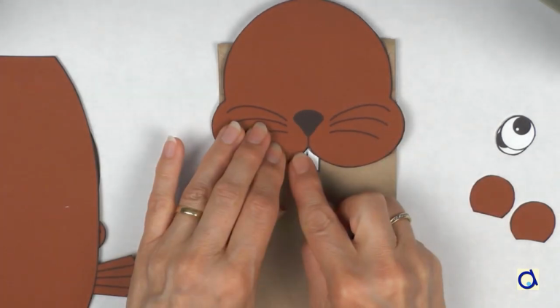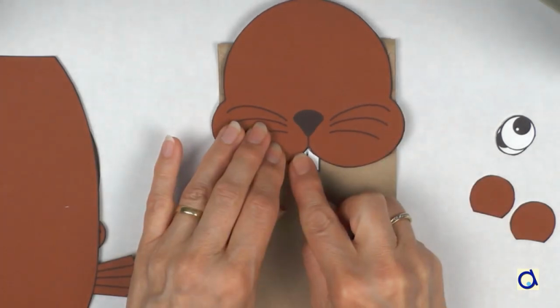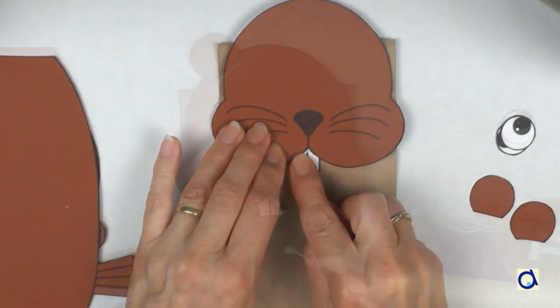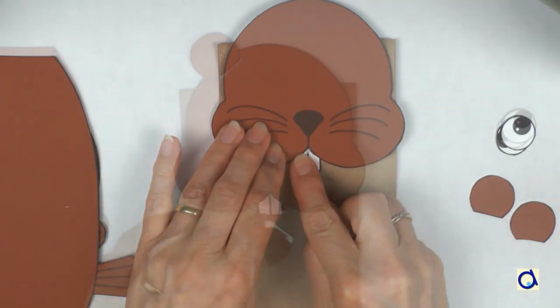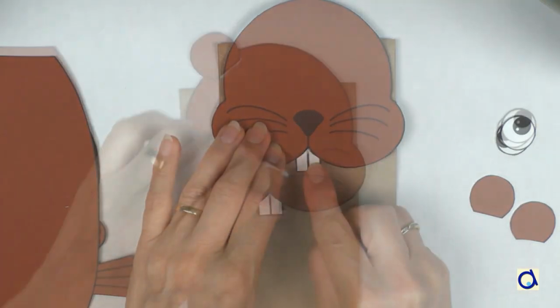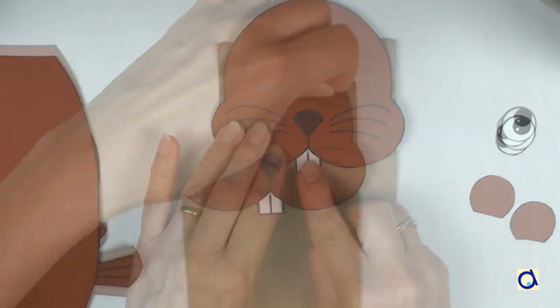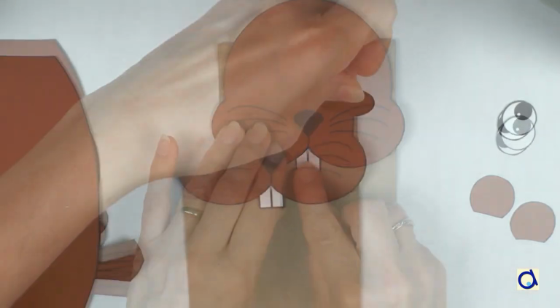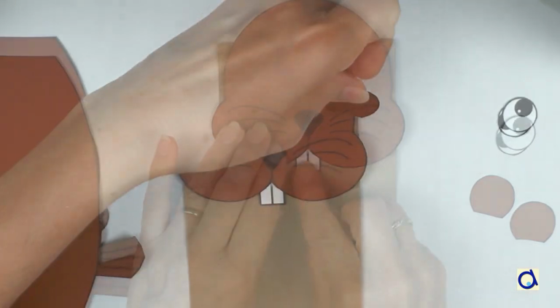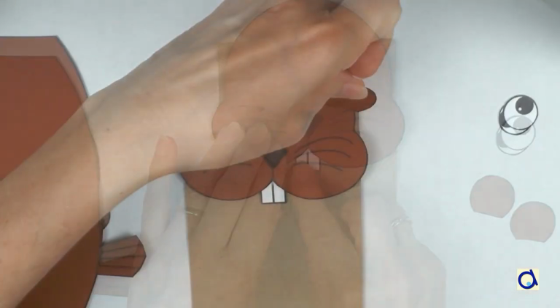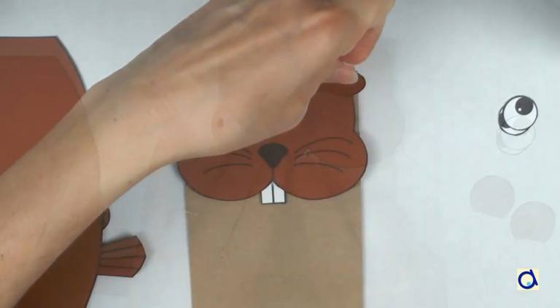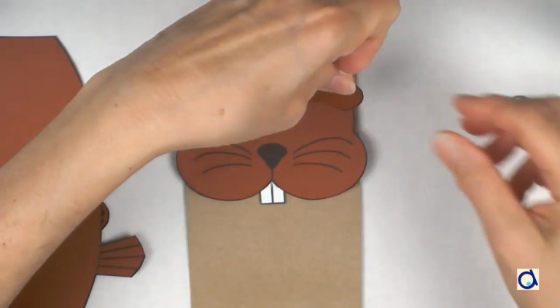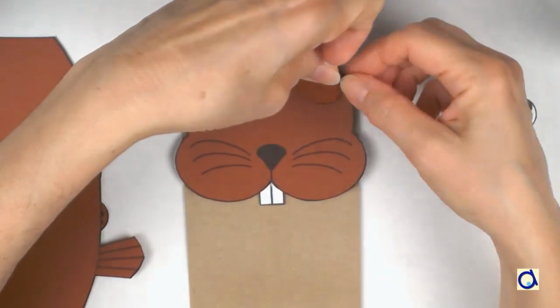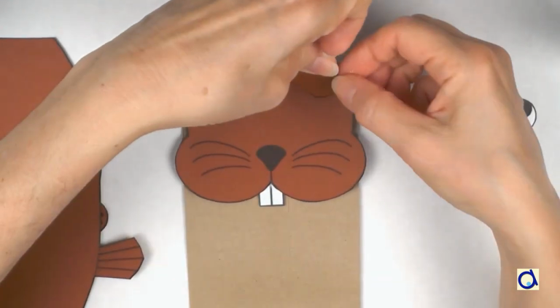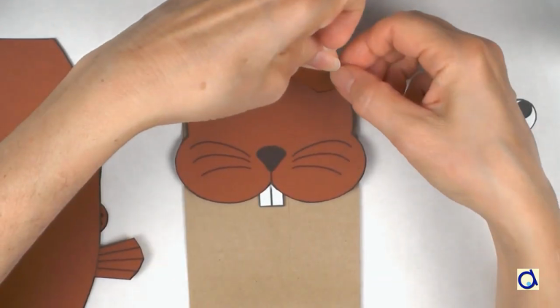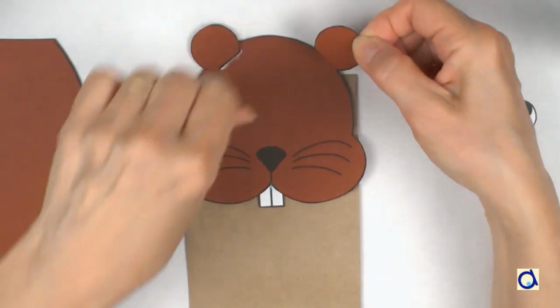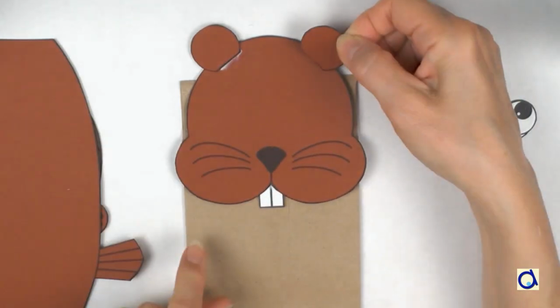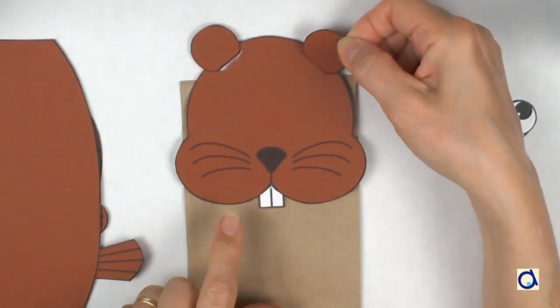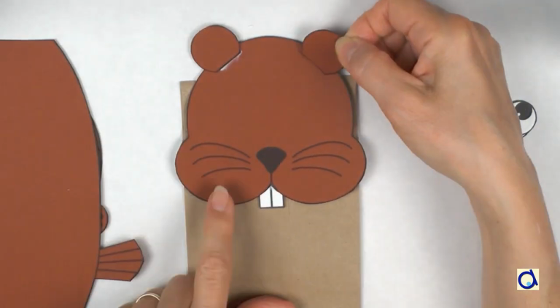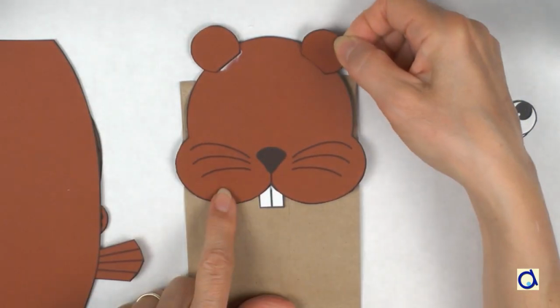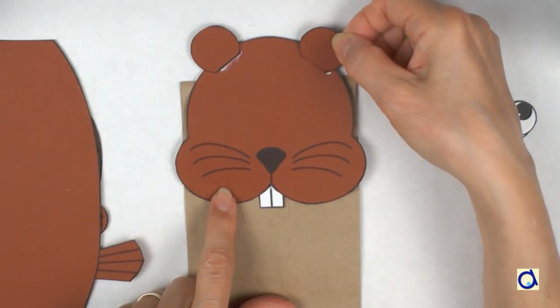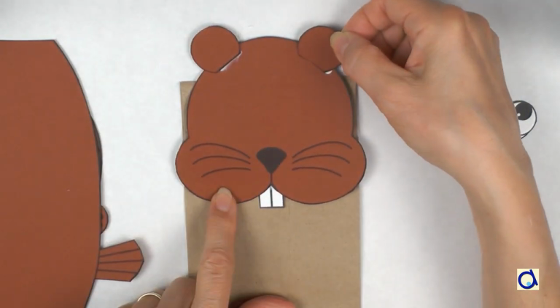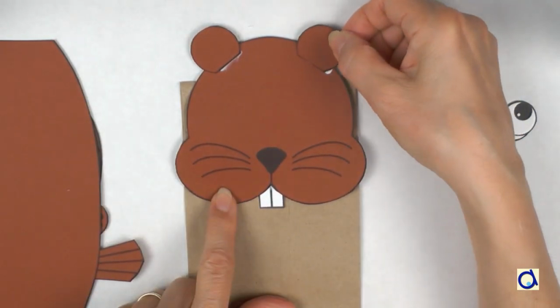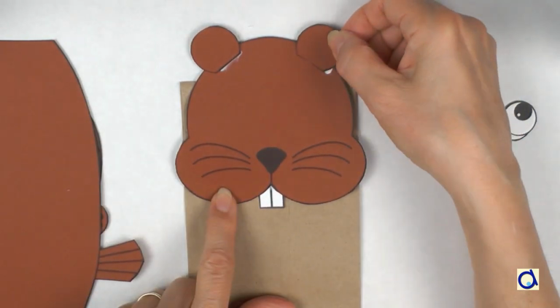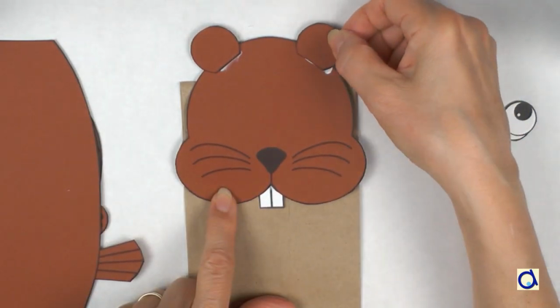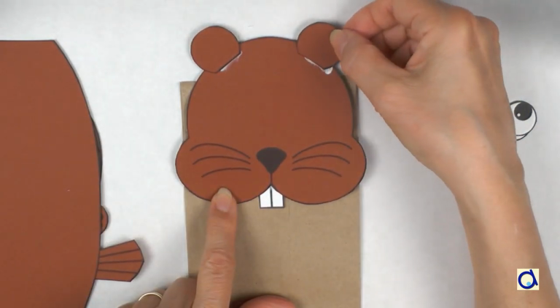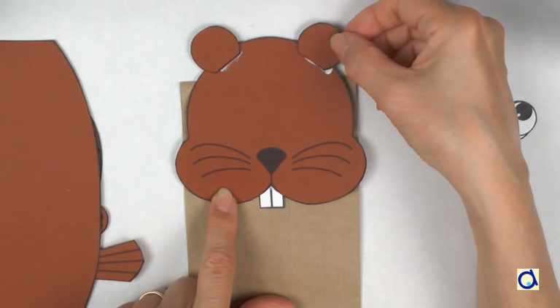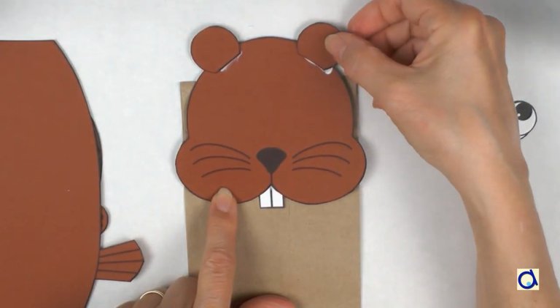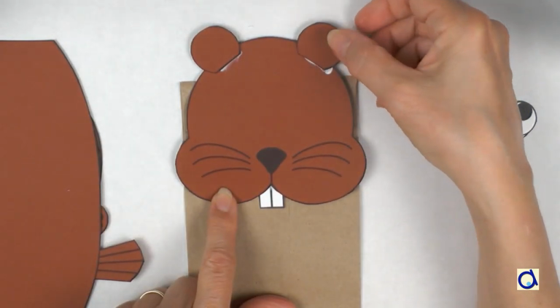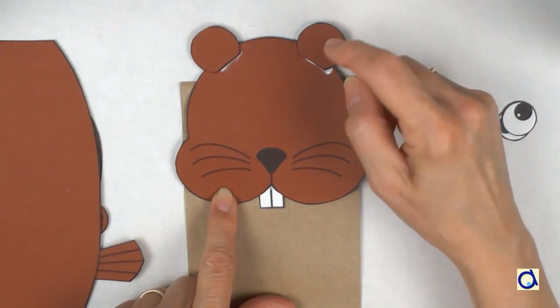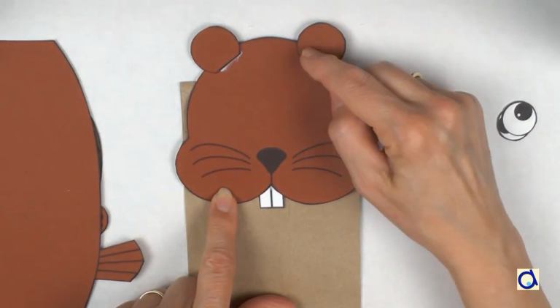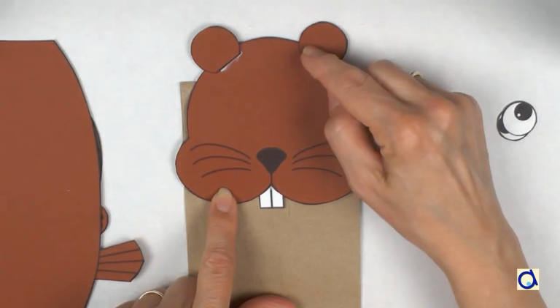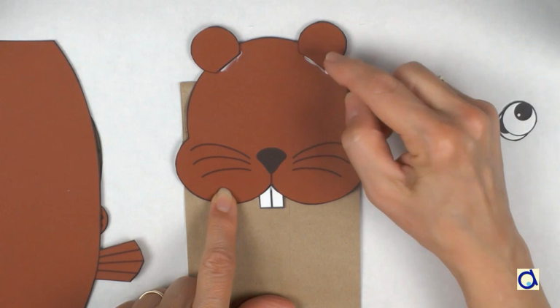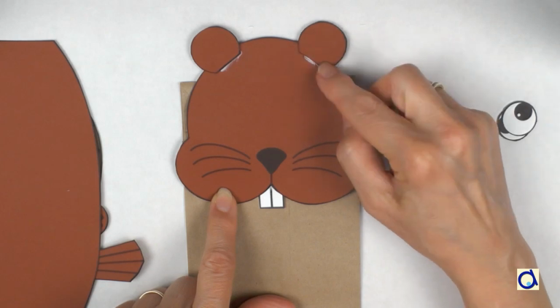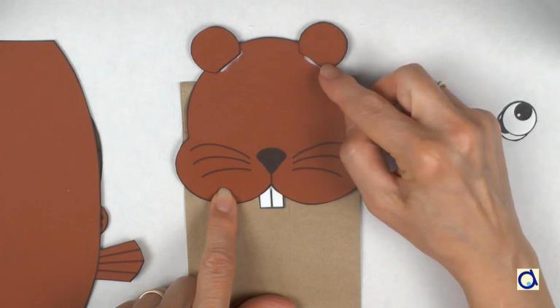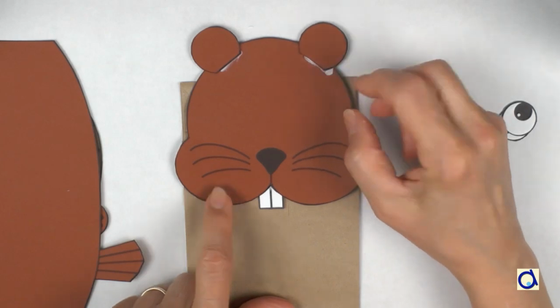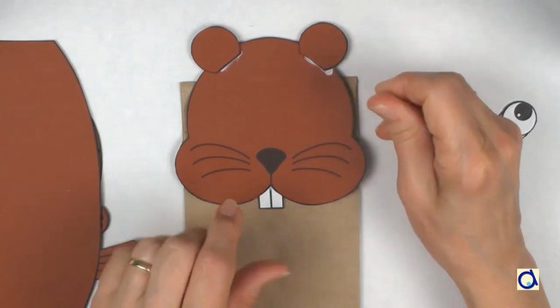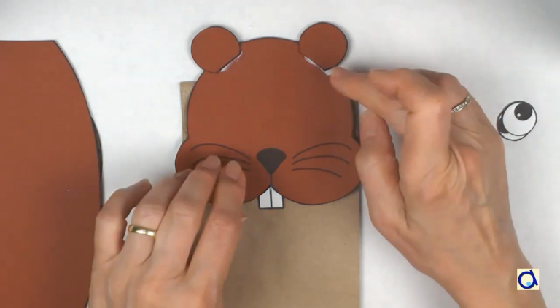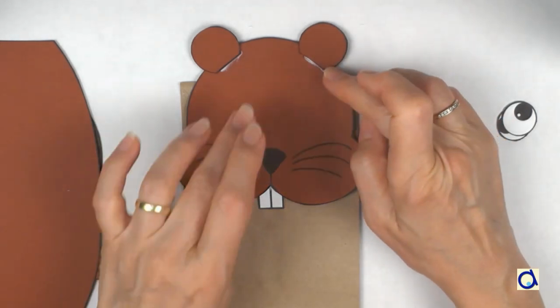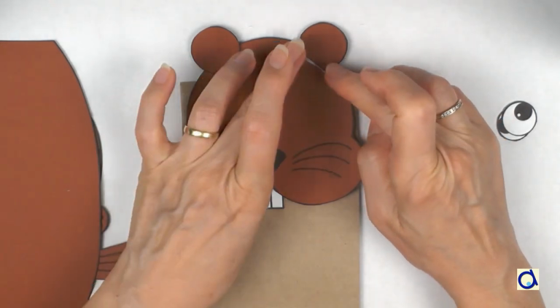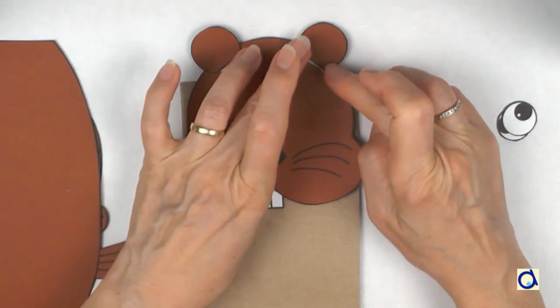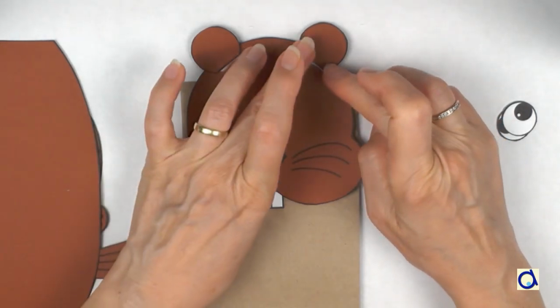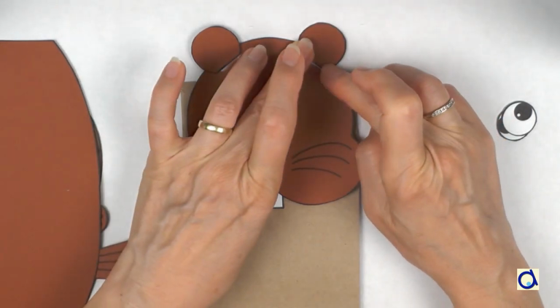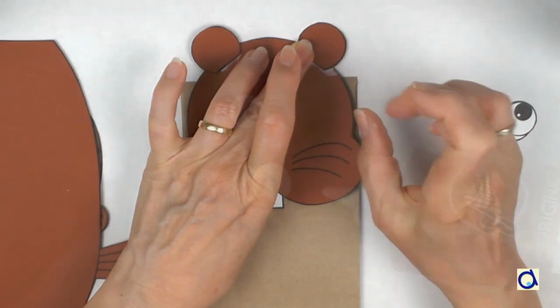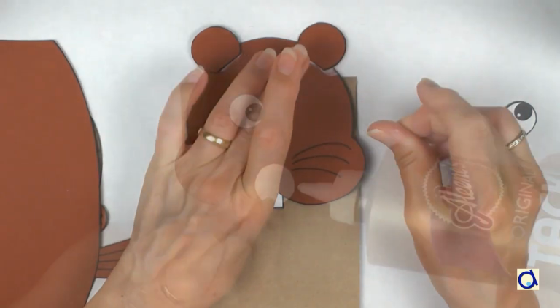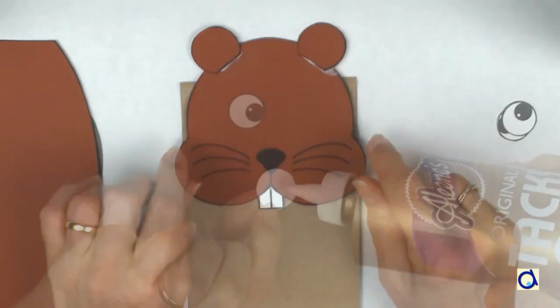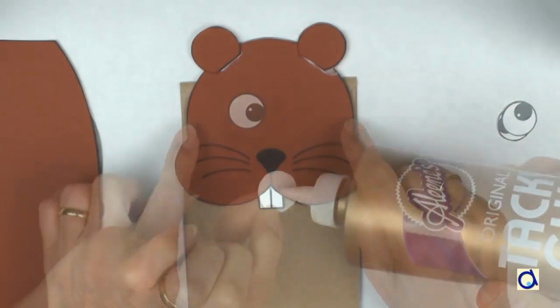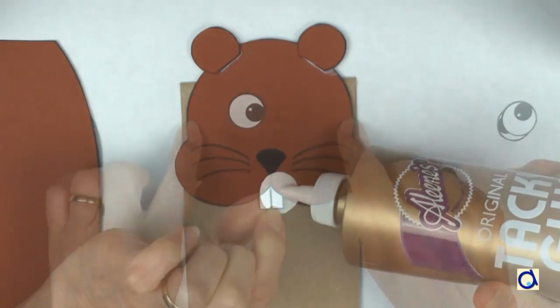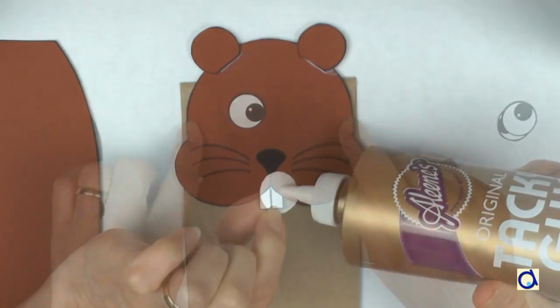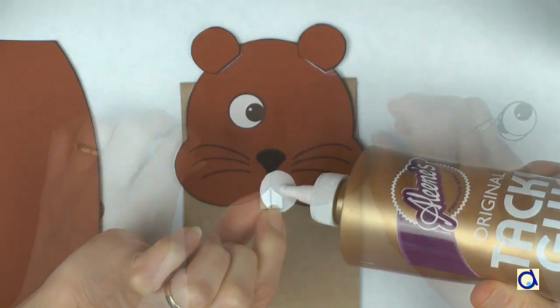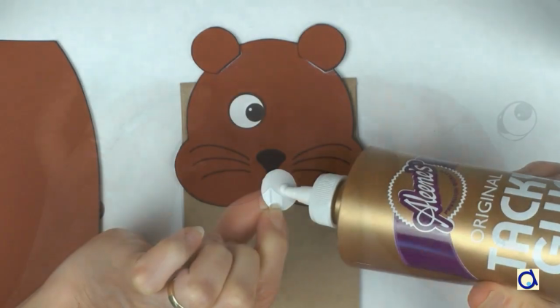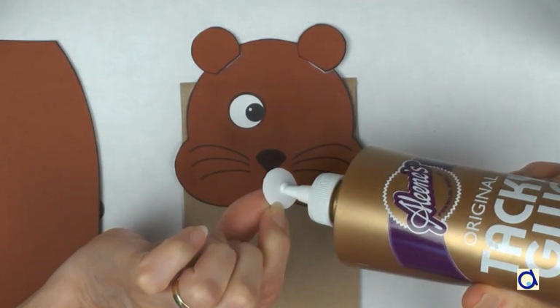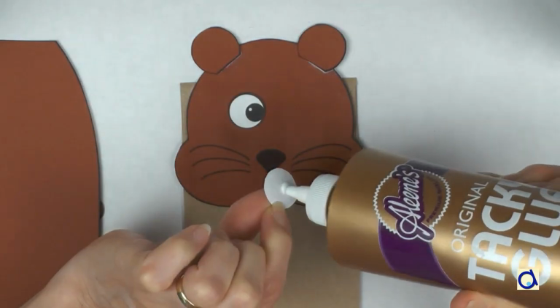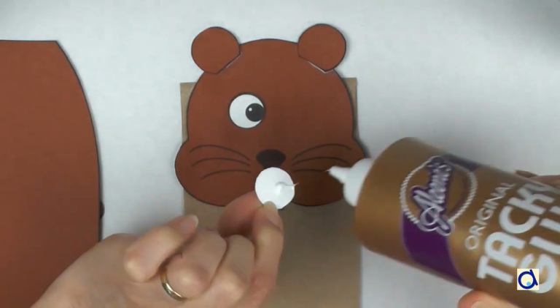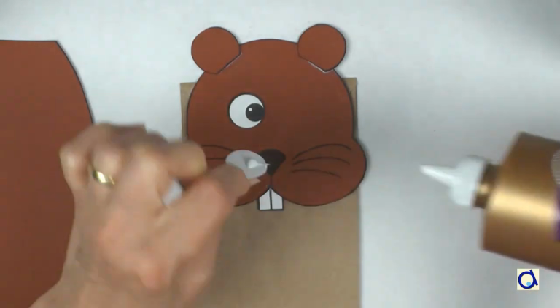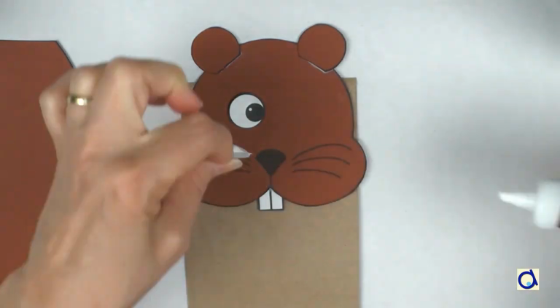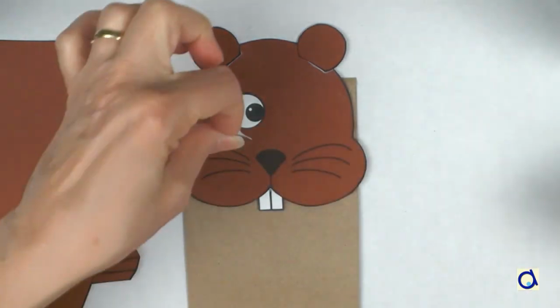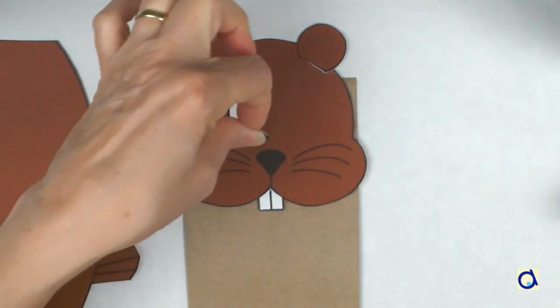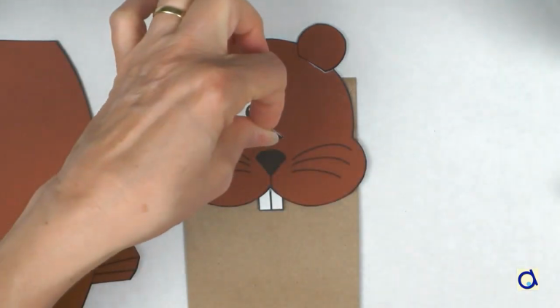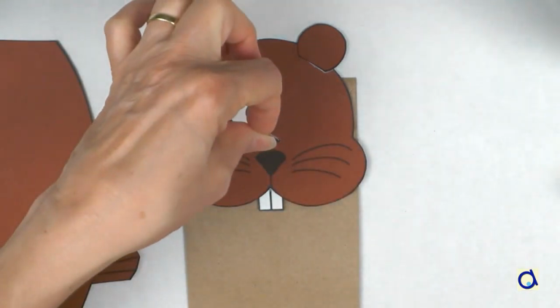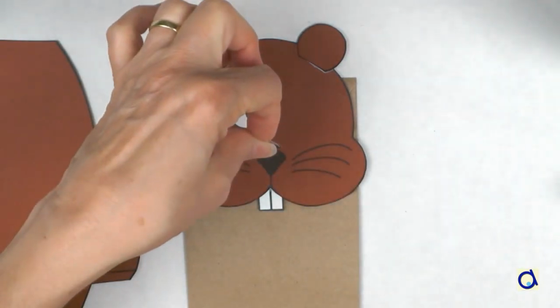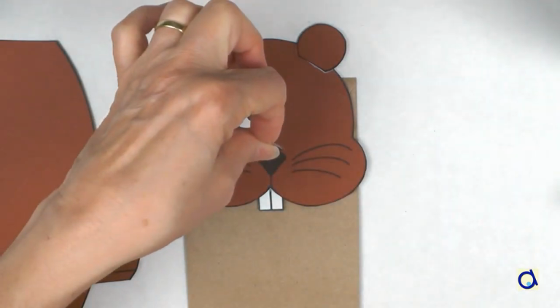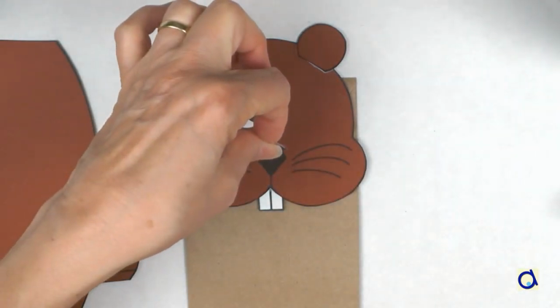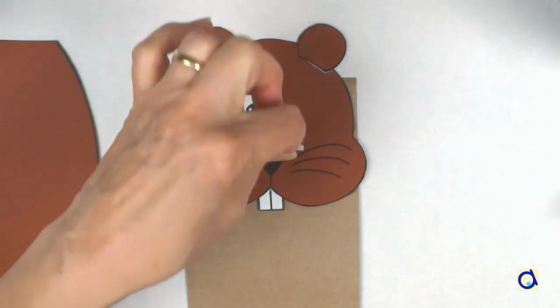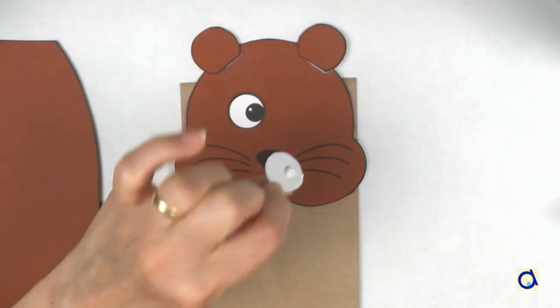Next, glue the ears to the top of the head. To finish the head, glue the eyes in place.